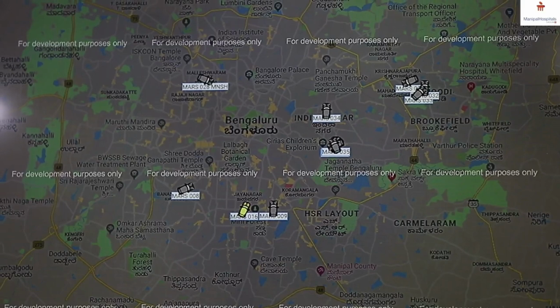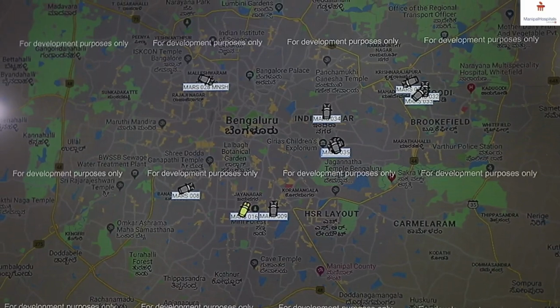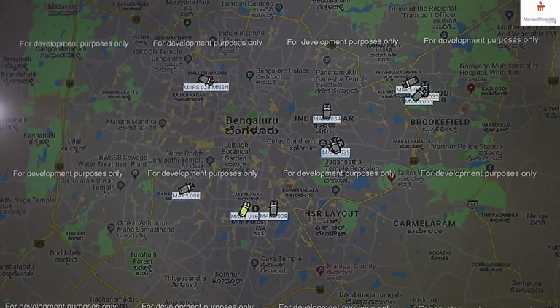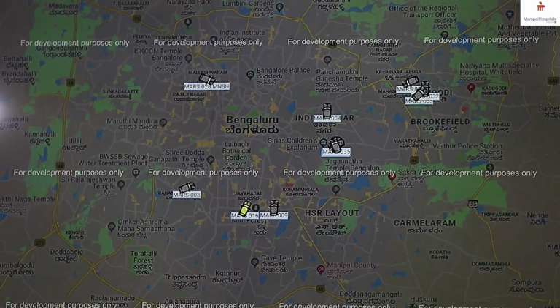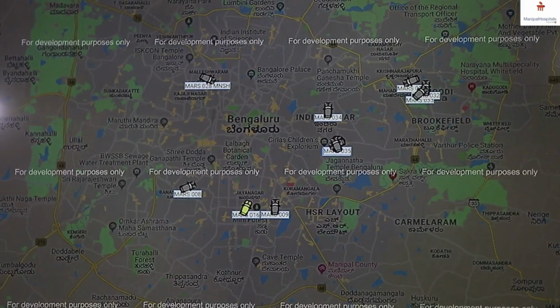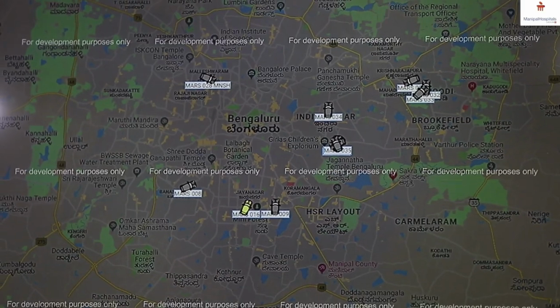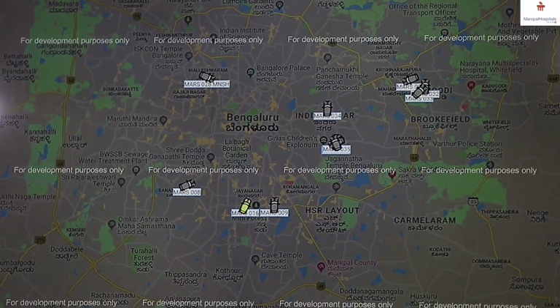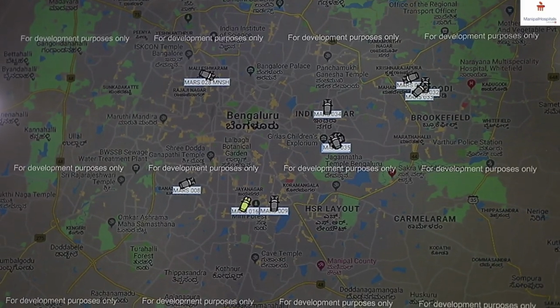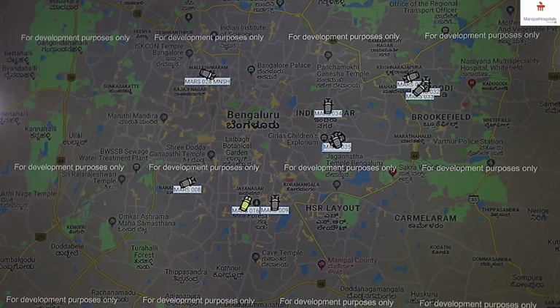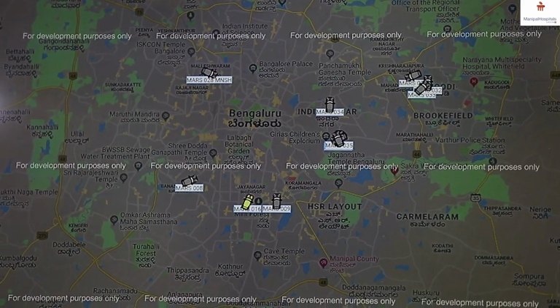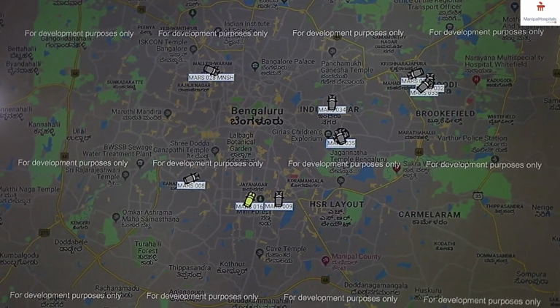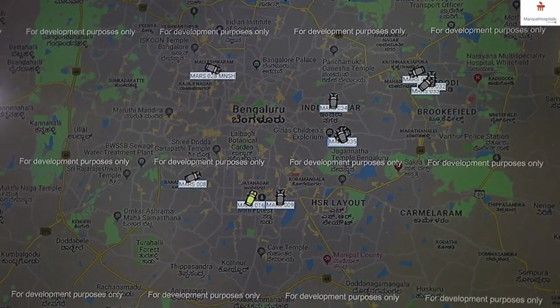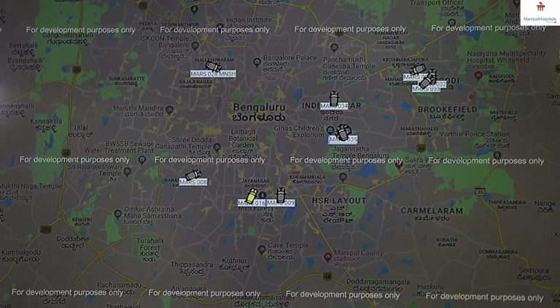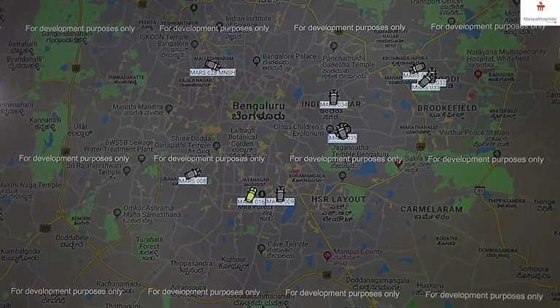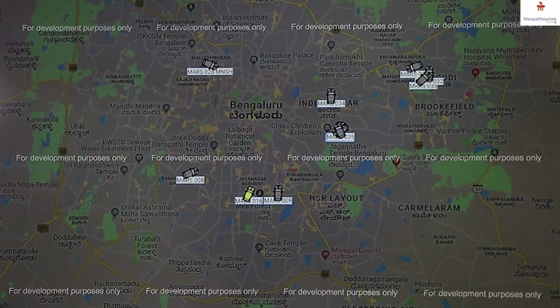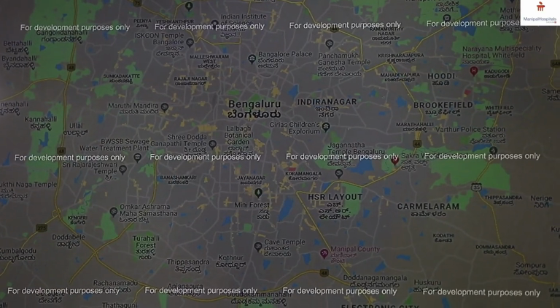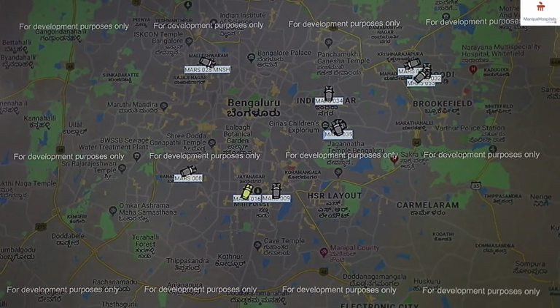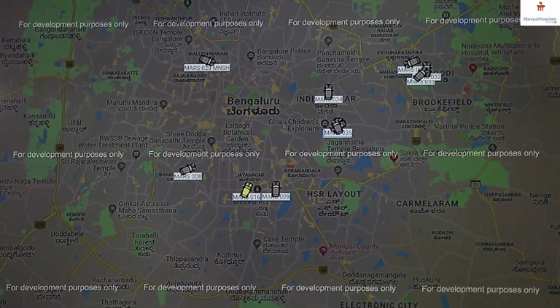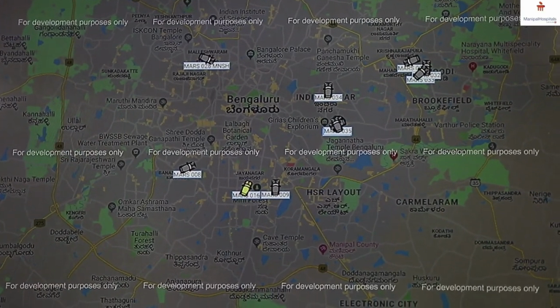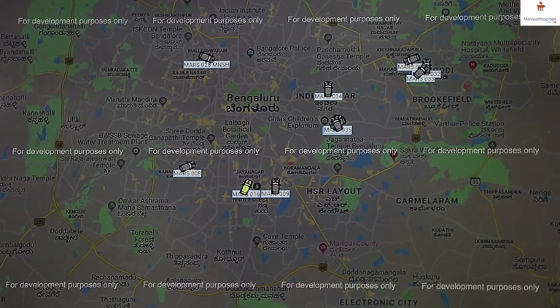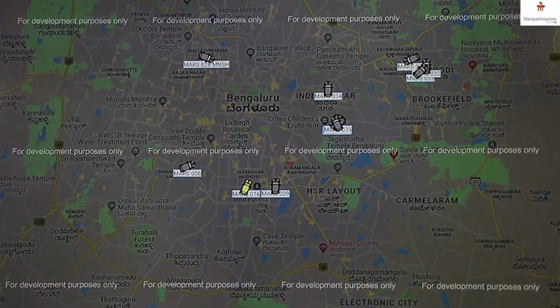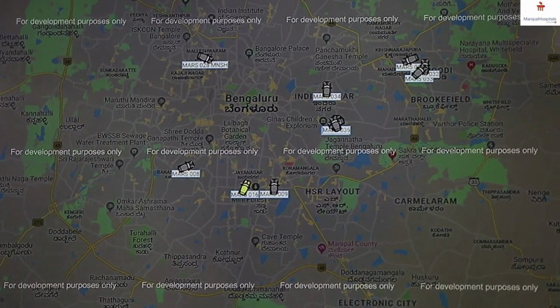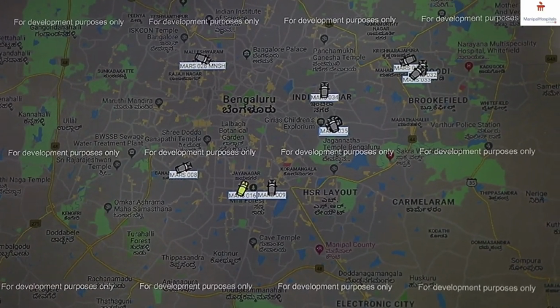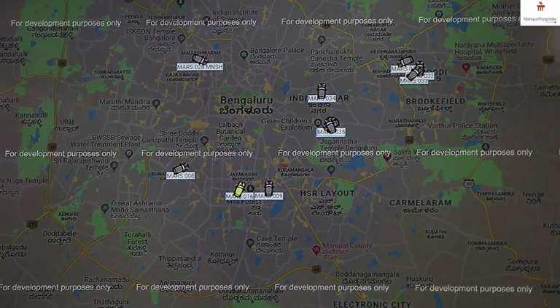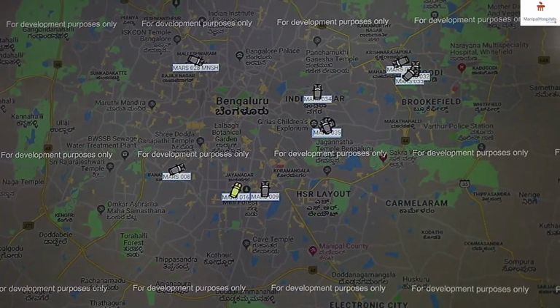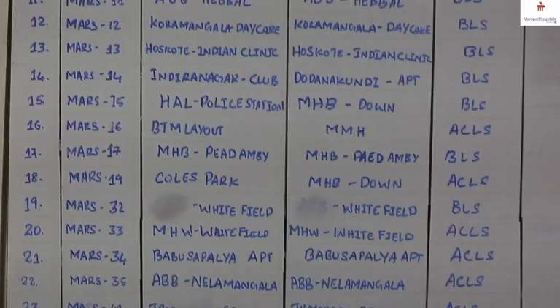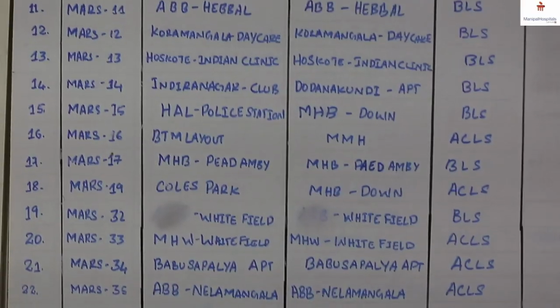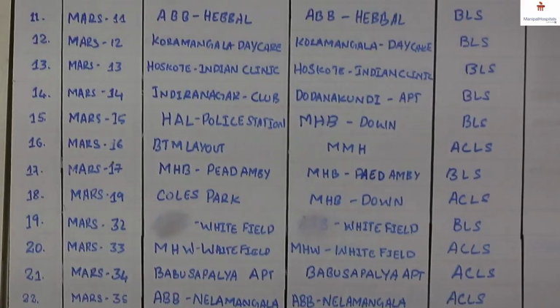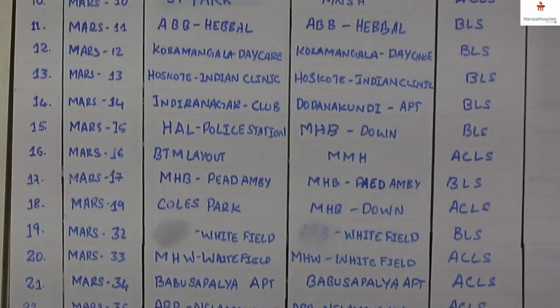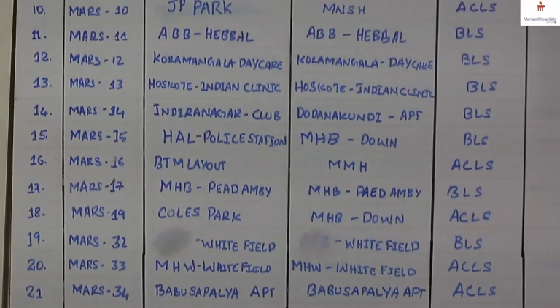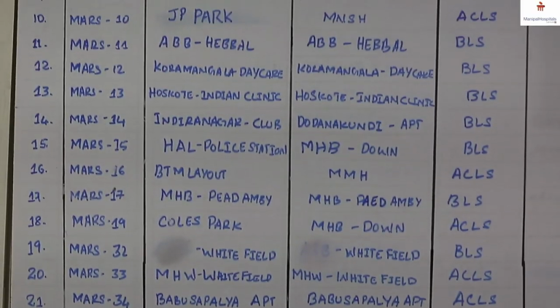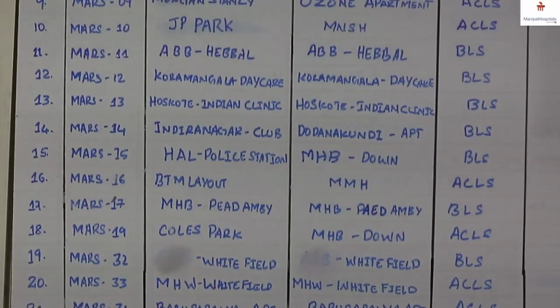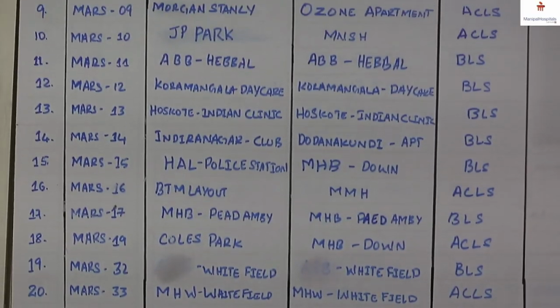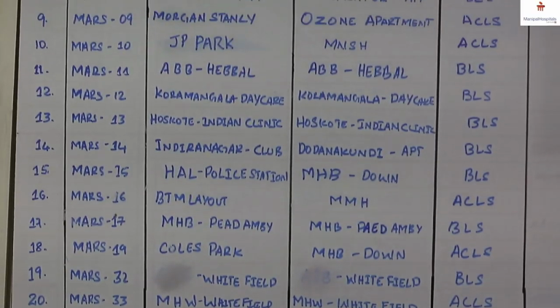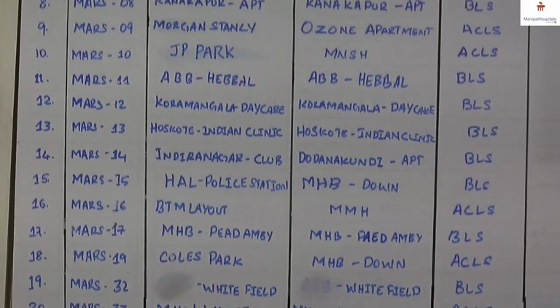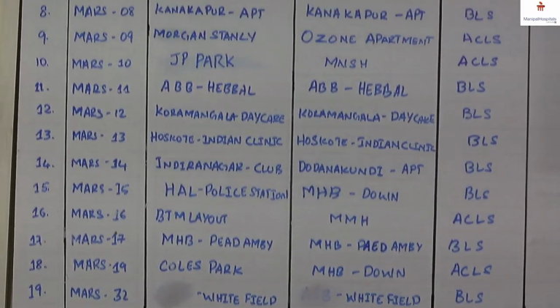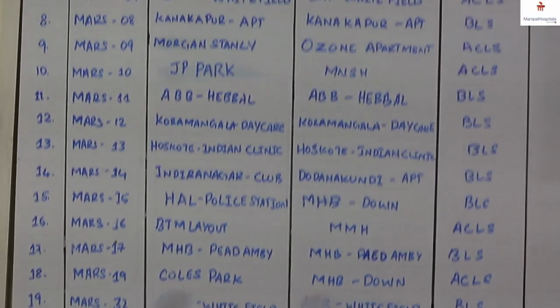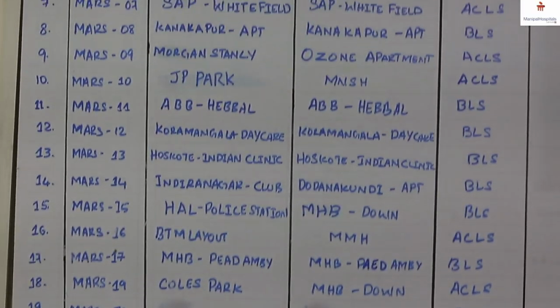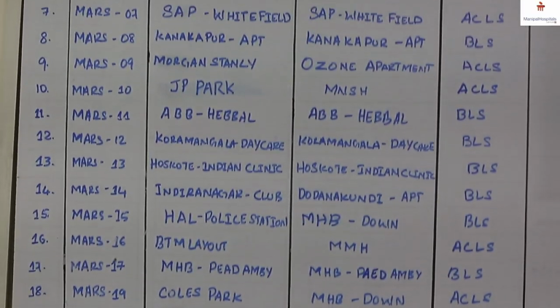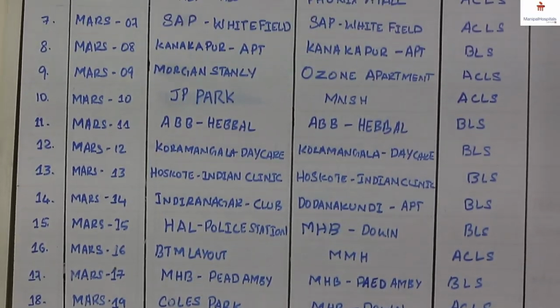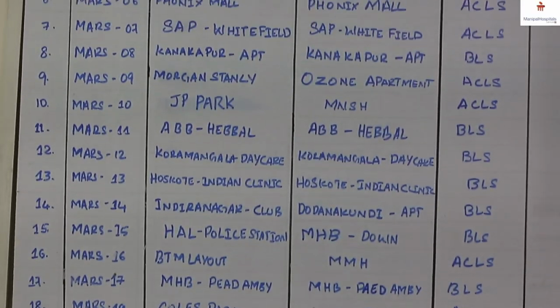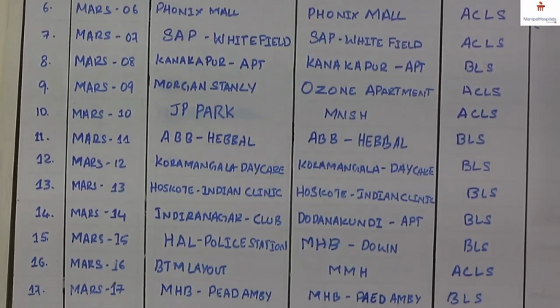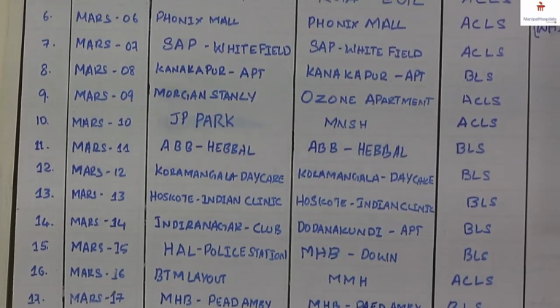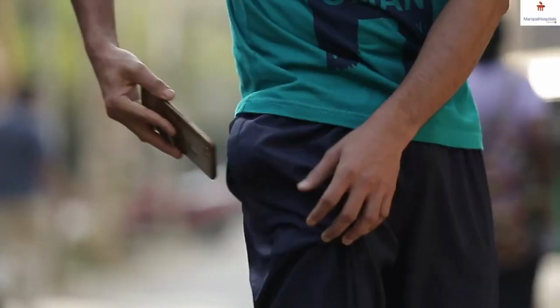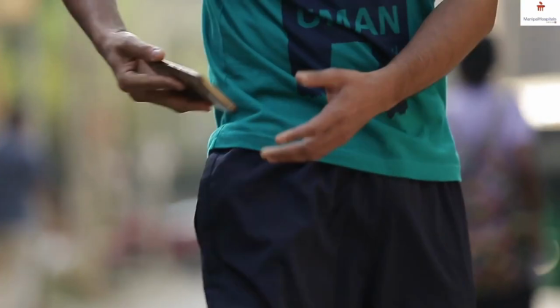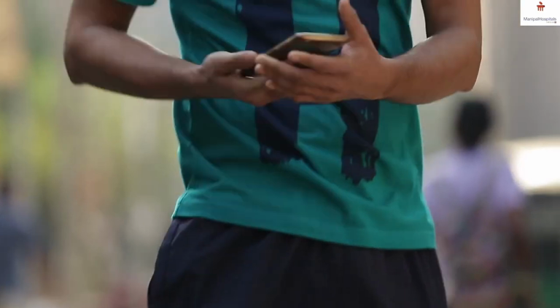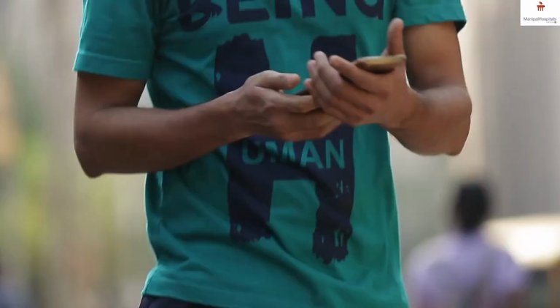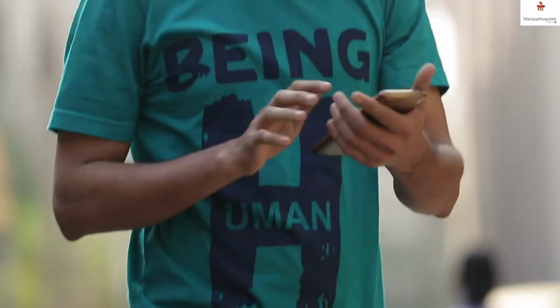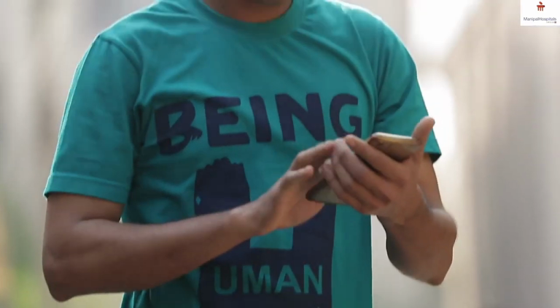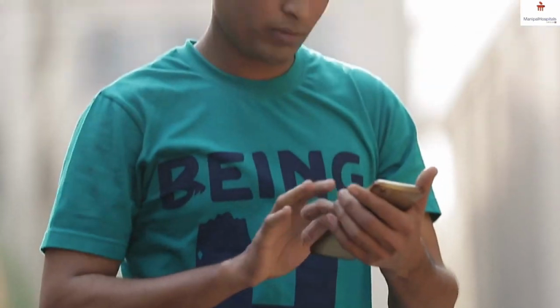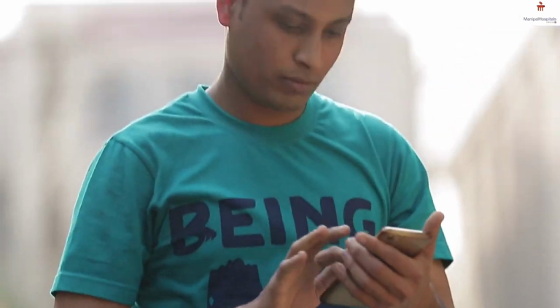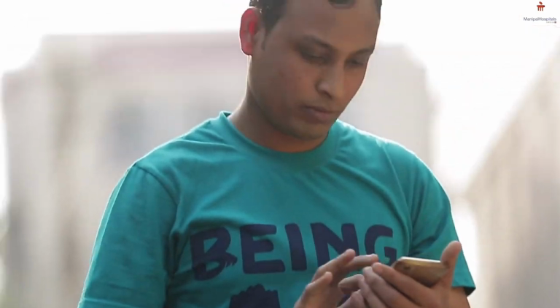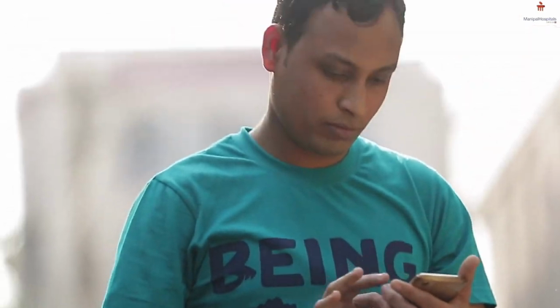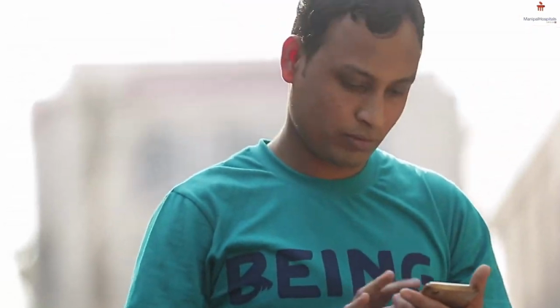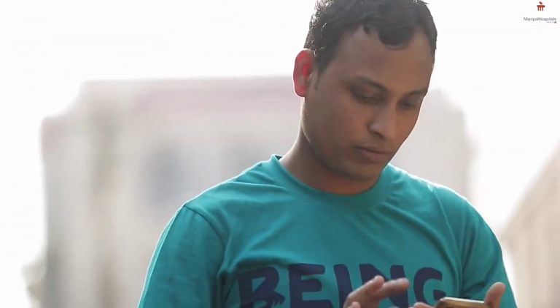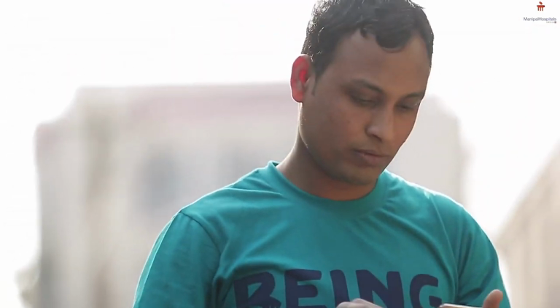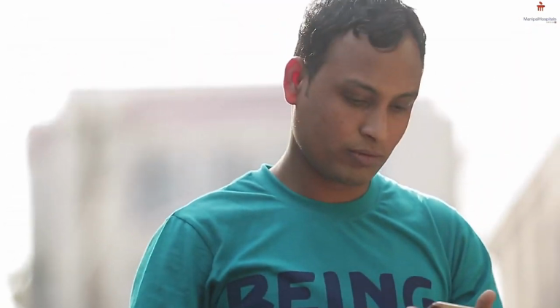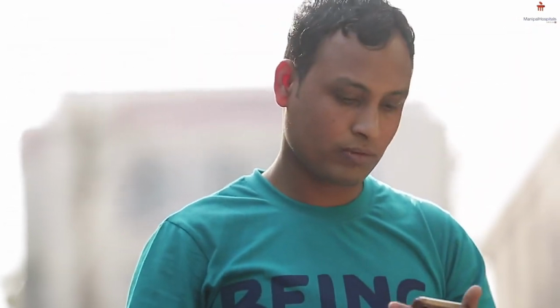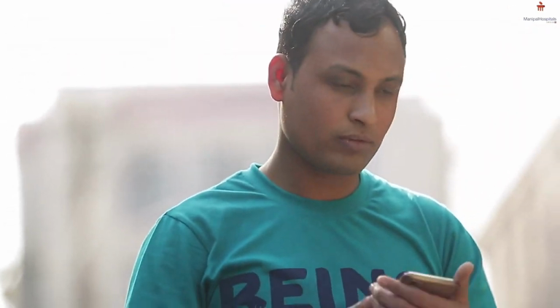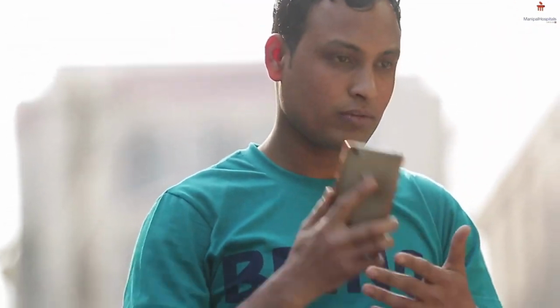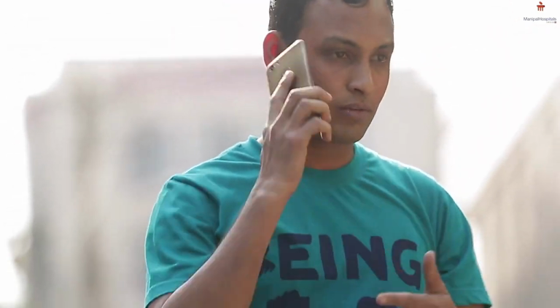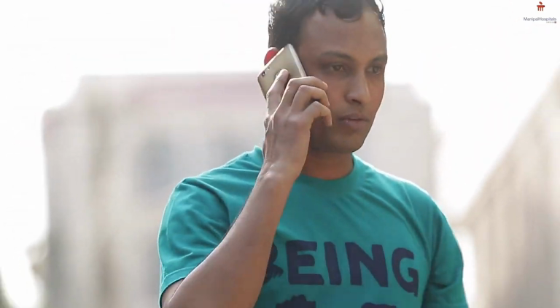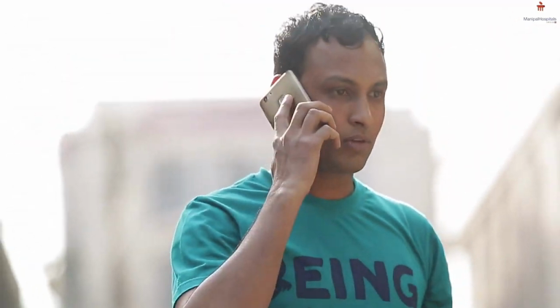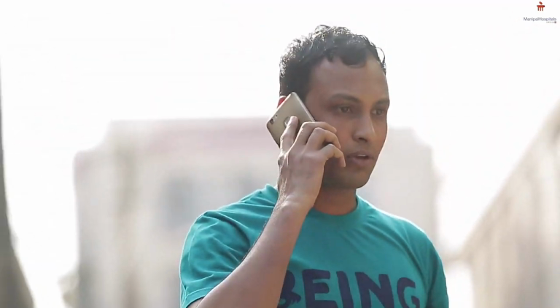These ambulances are not only parked in hospitals — they are also parked across Bangalore. We get the initial call at the command center.